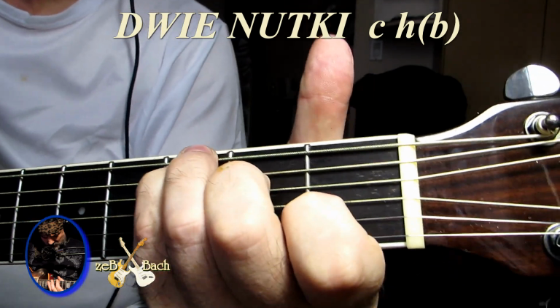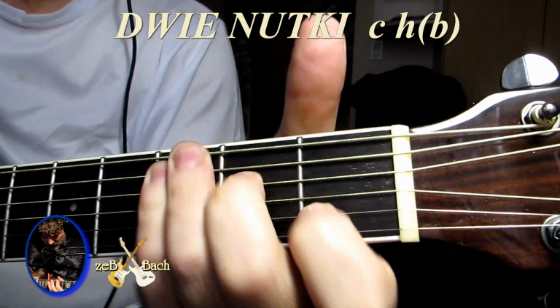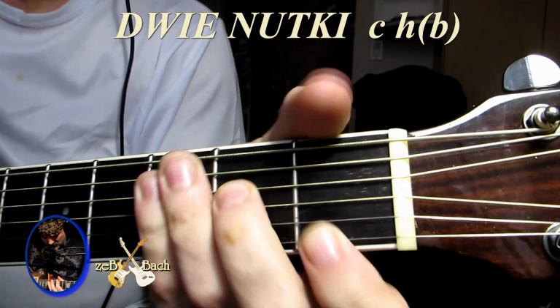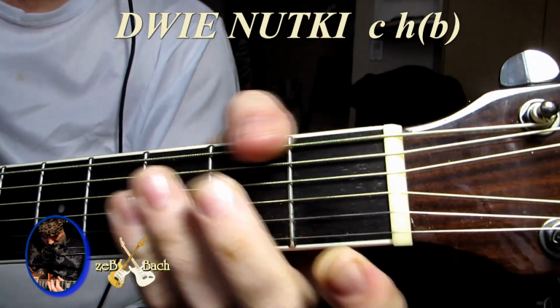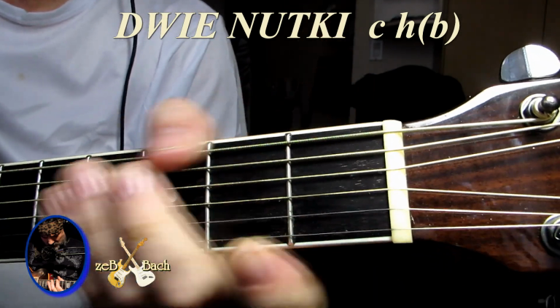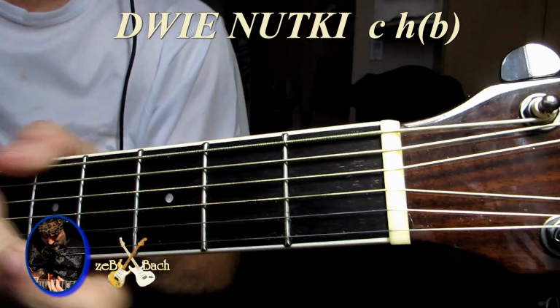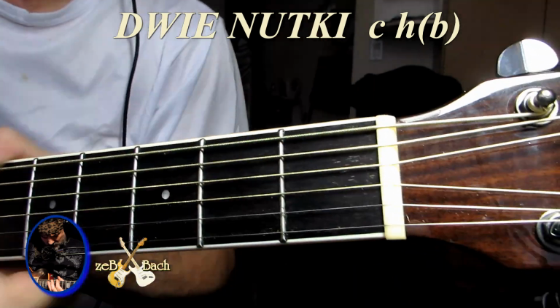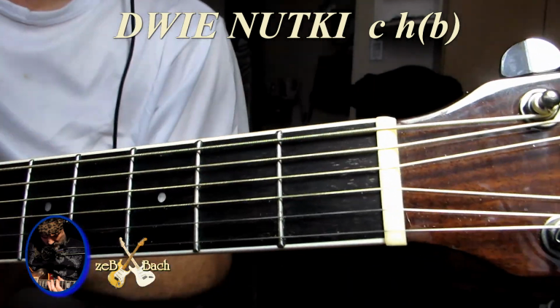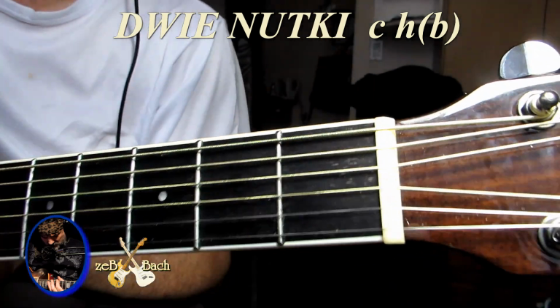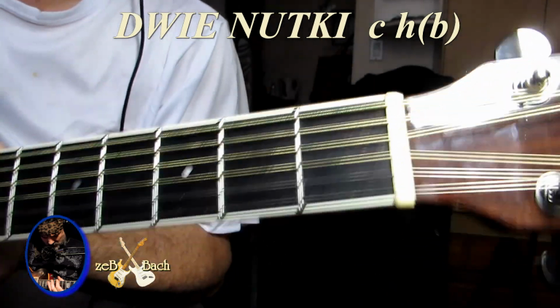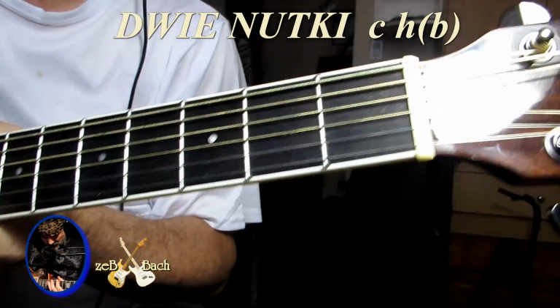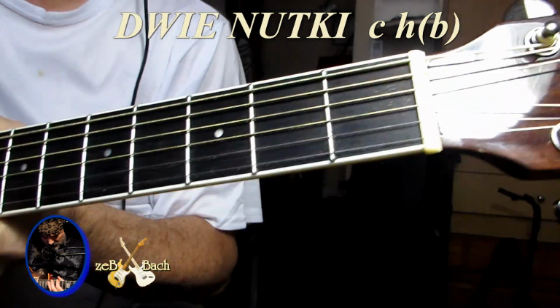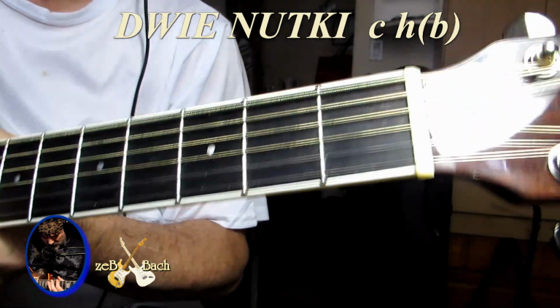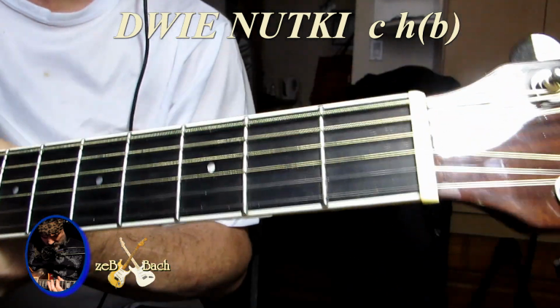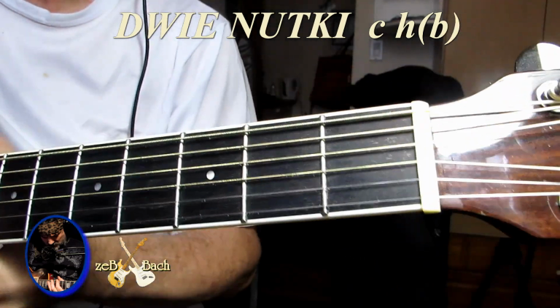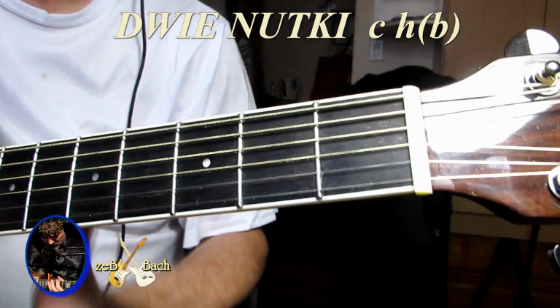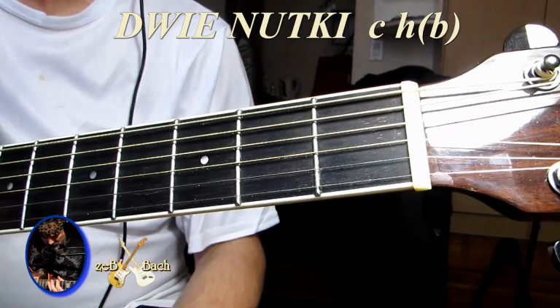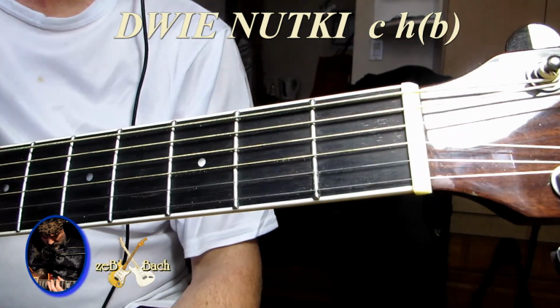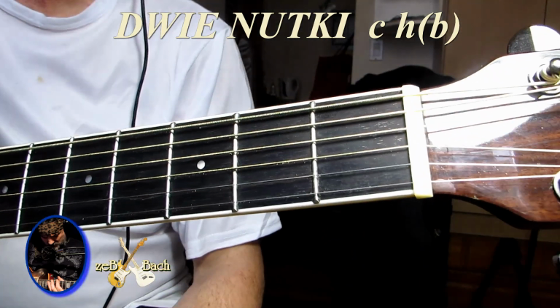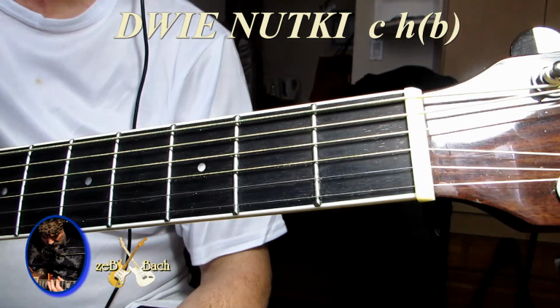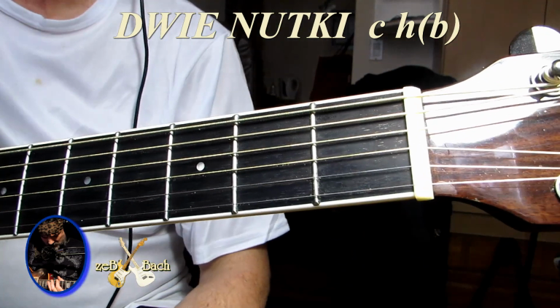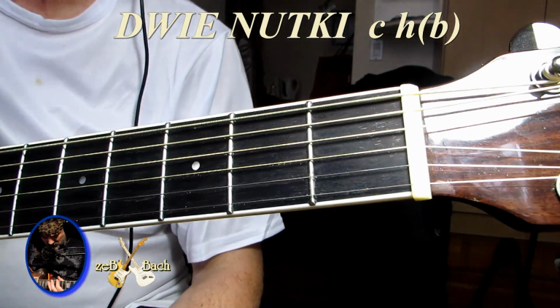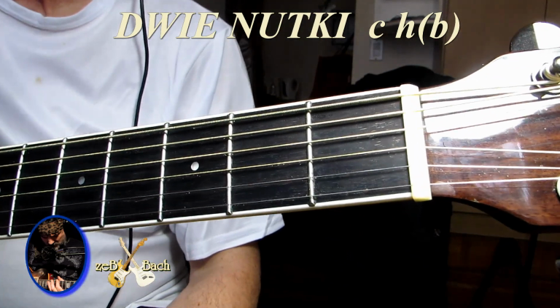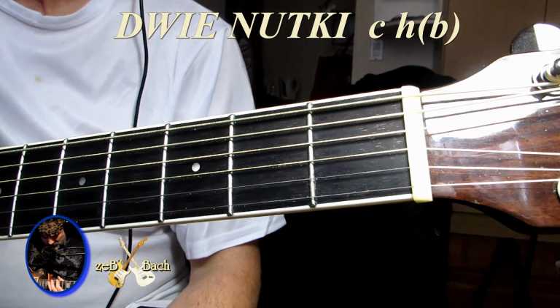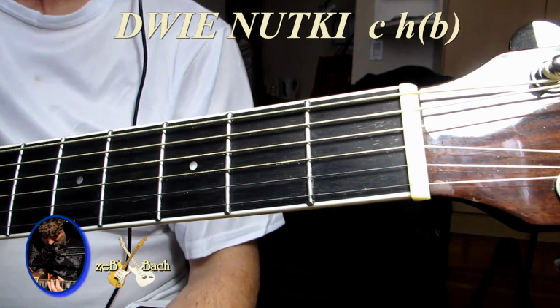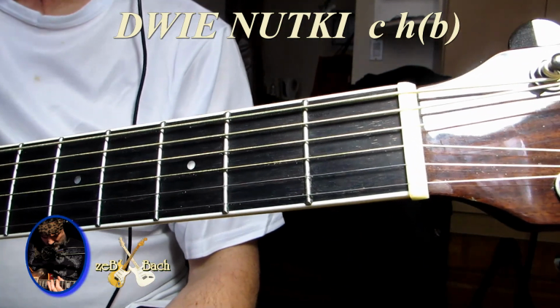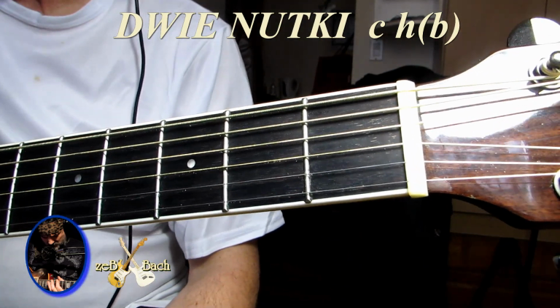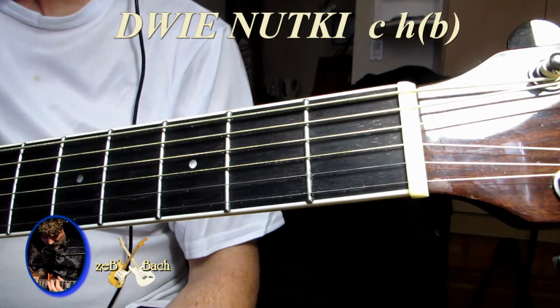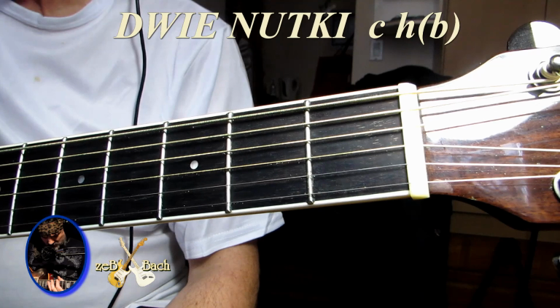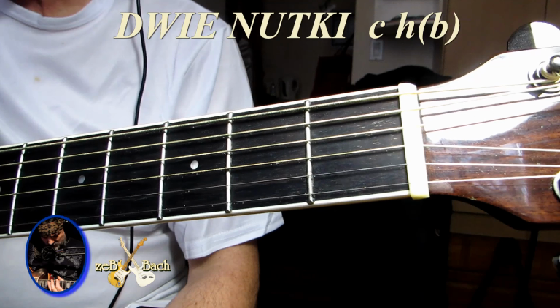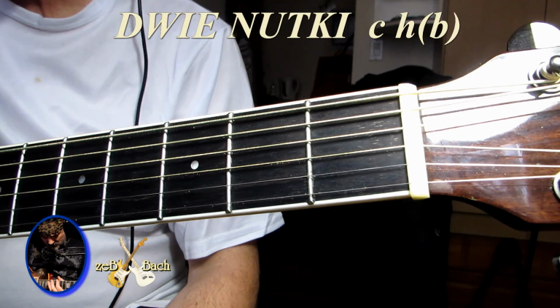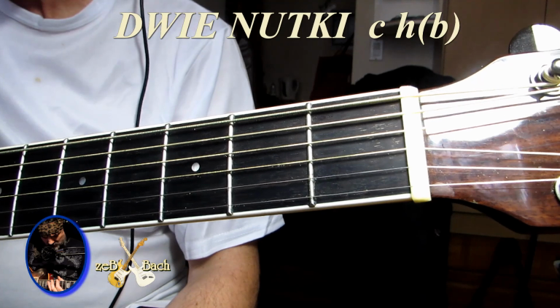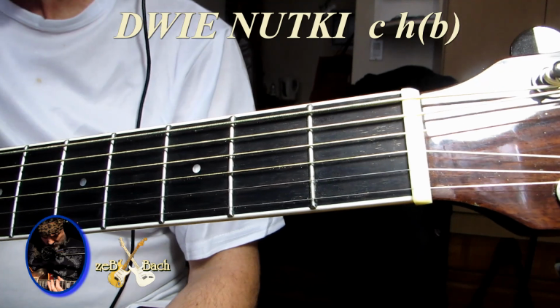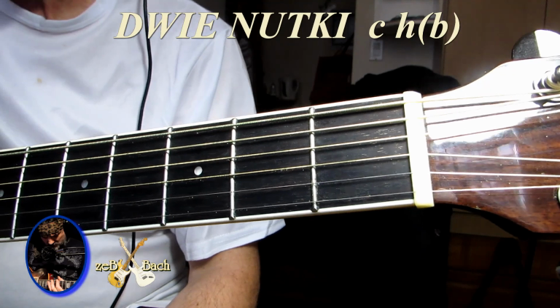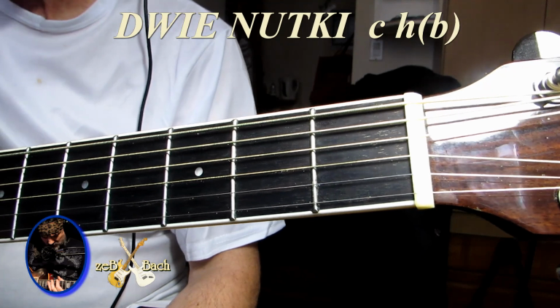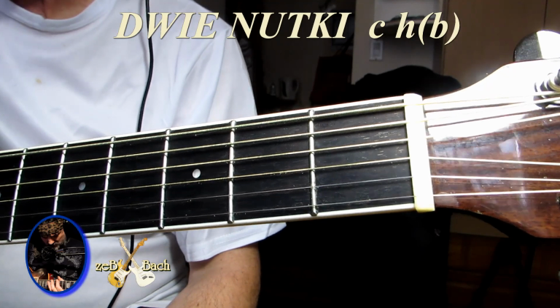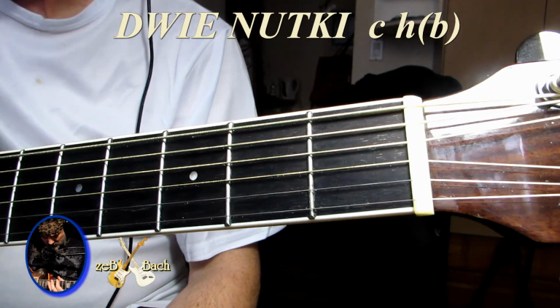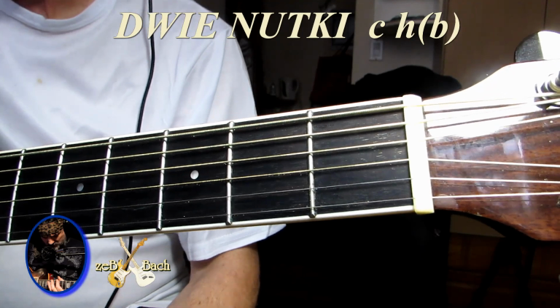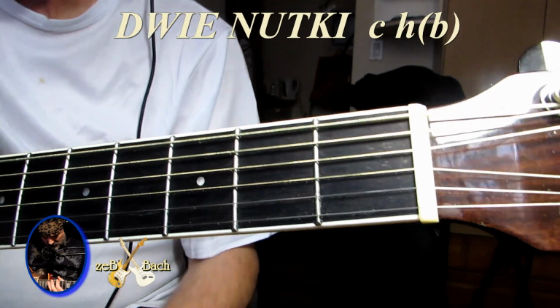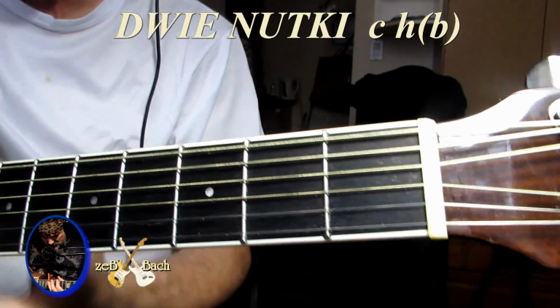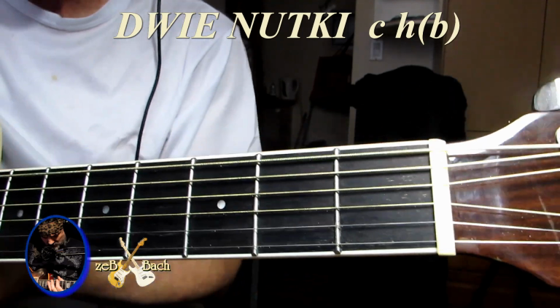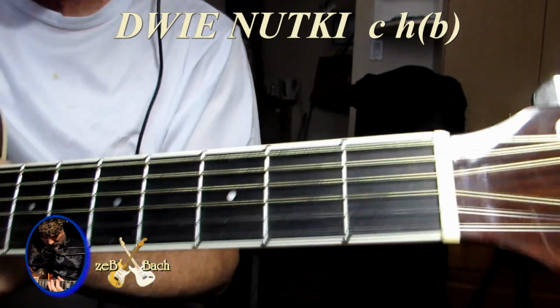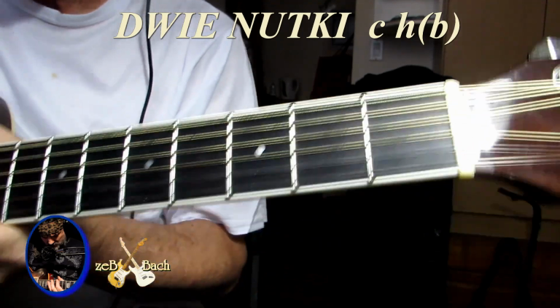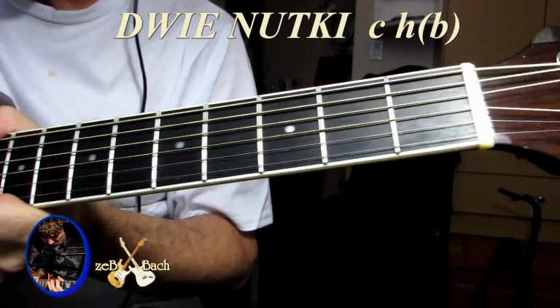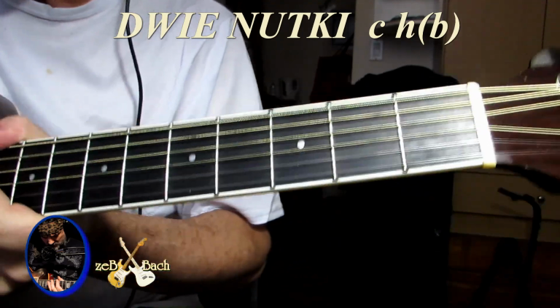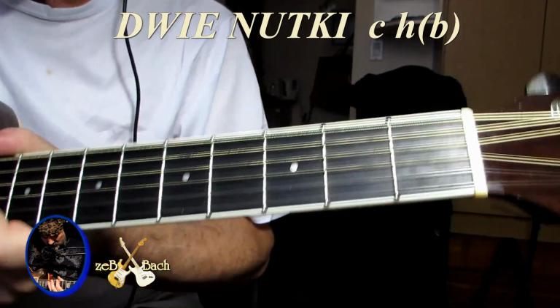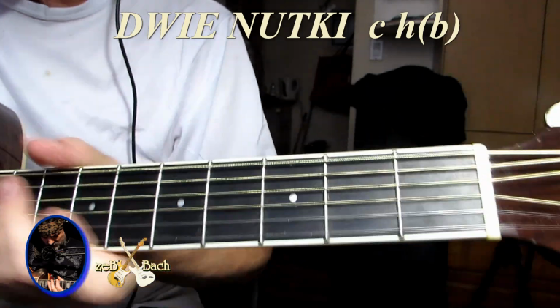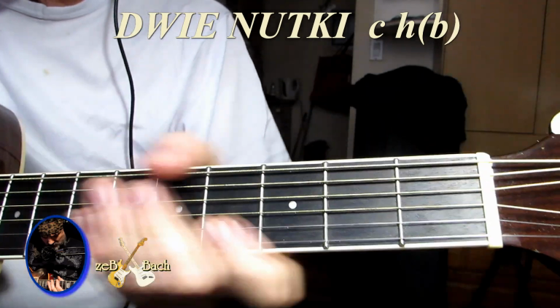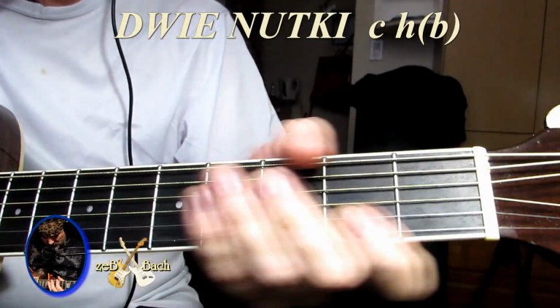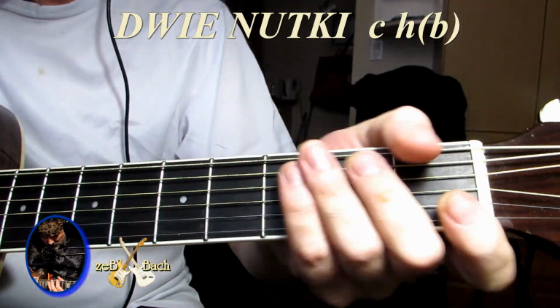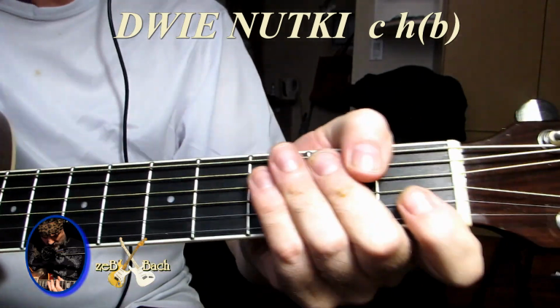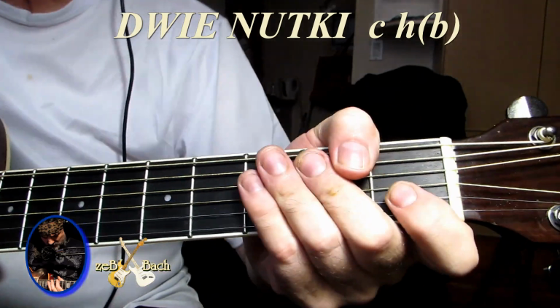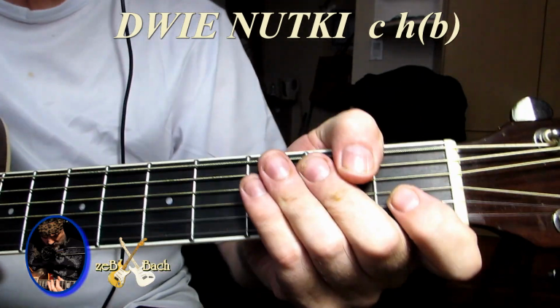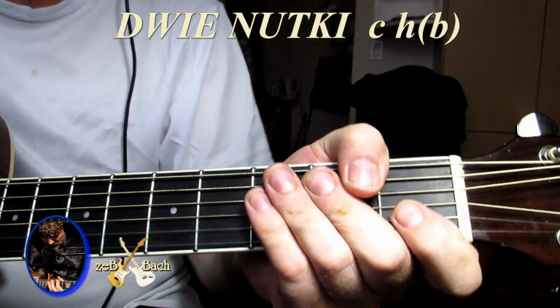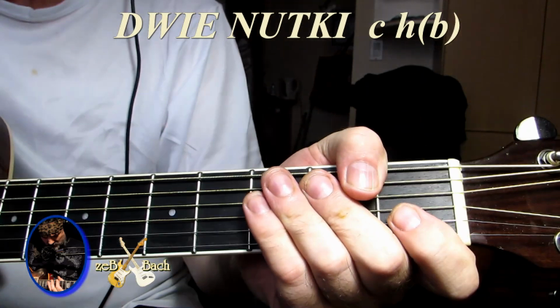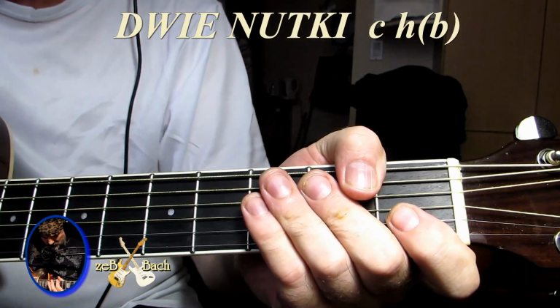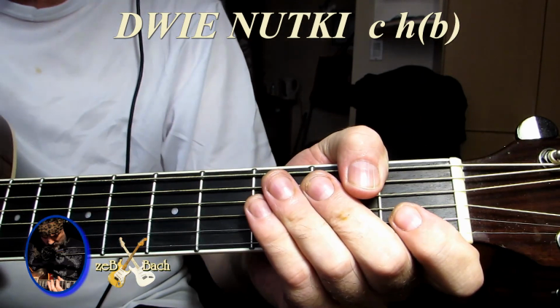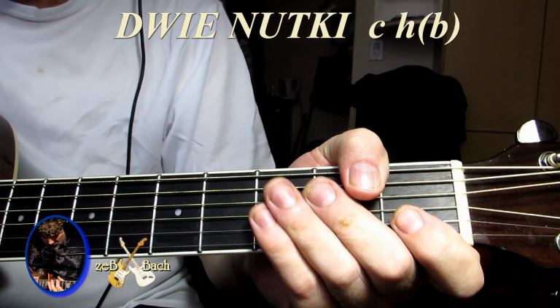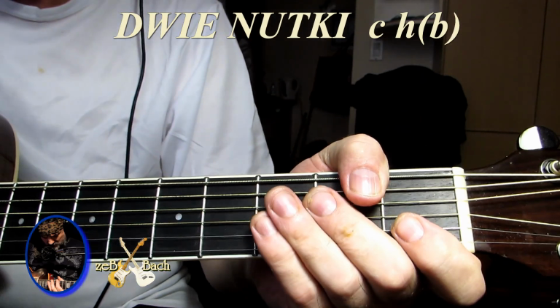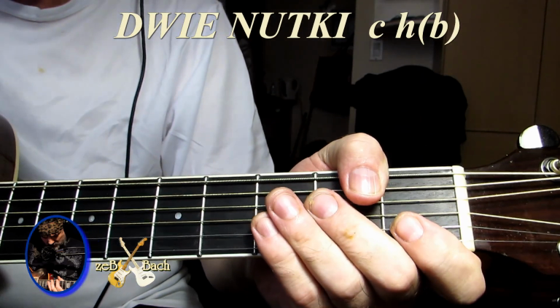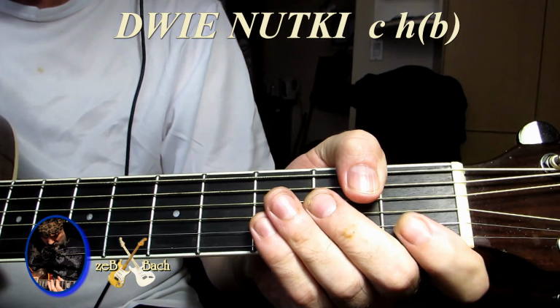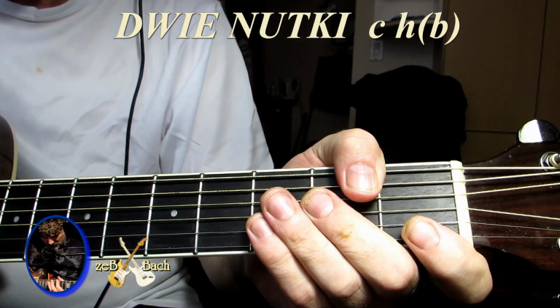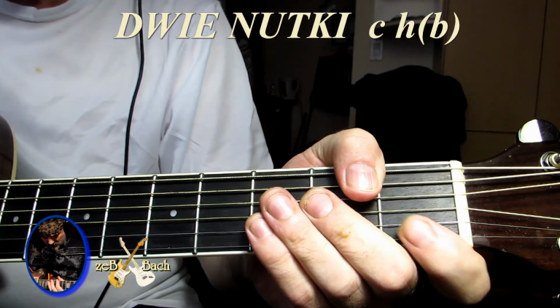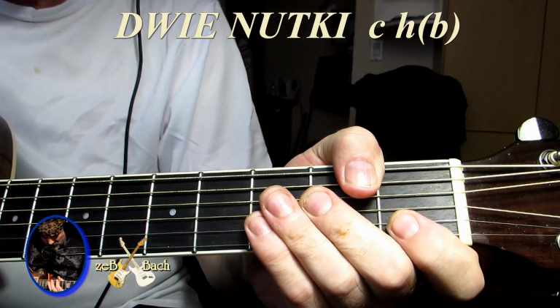Hello, guys. Witam cieplutko. Słuchajcie, to jest druga część naszego grania pod tytułem Dwa Dźwięki.